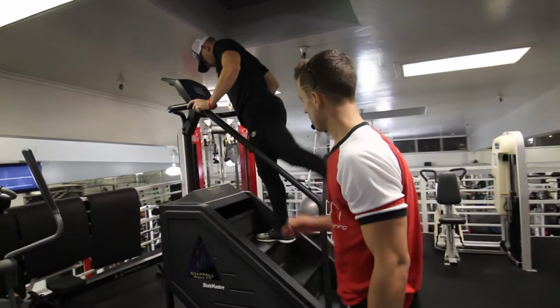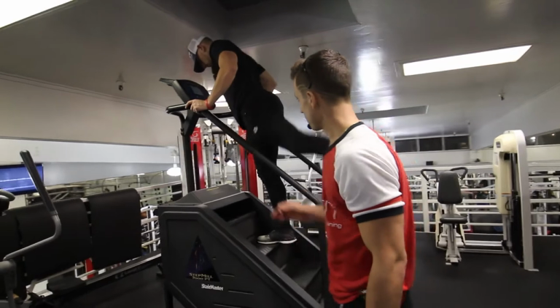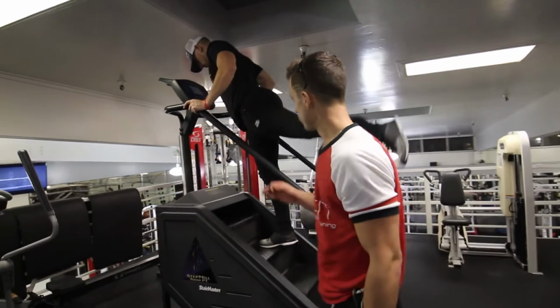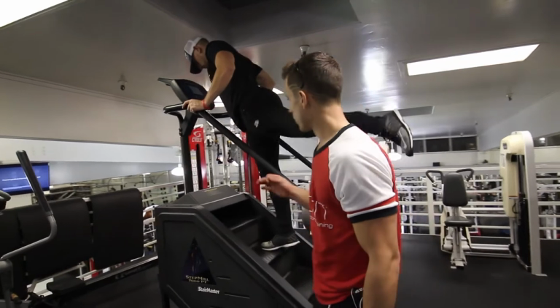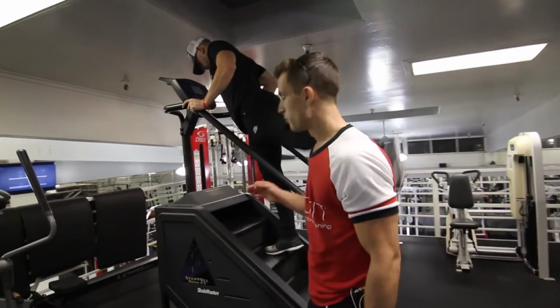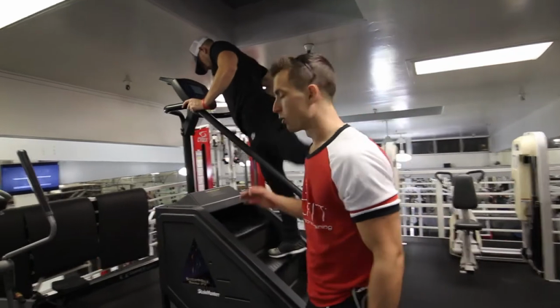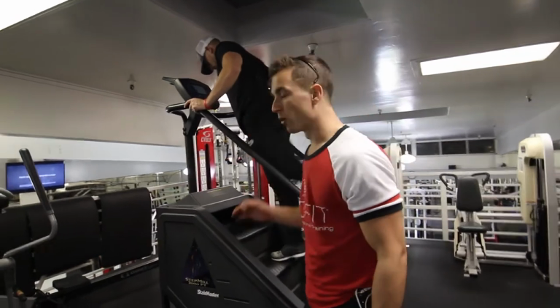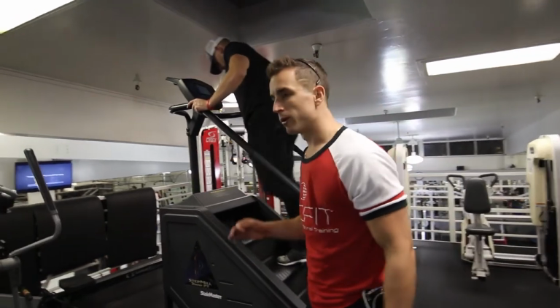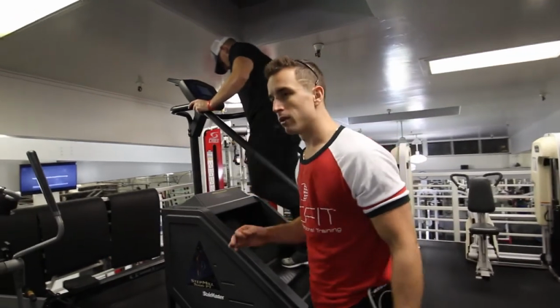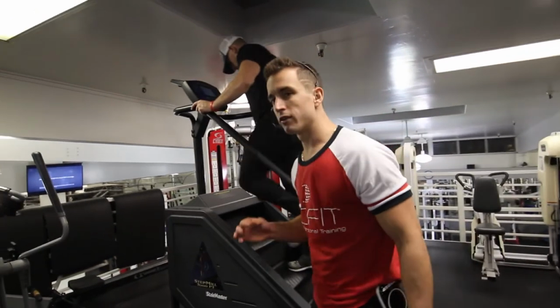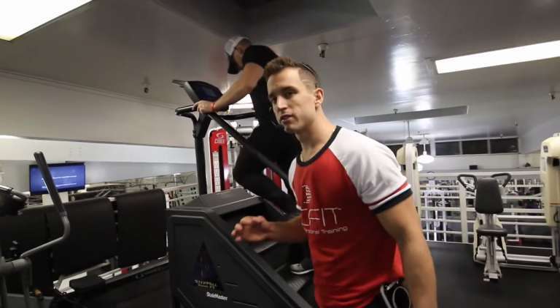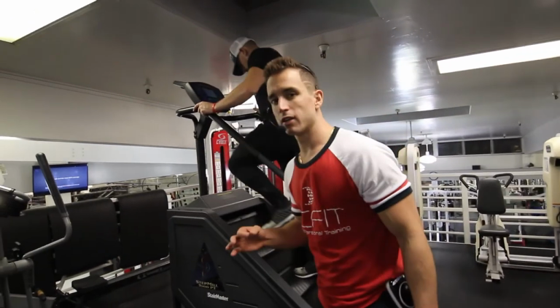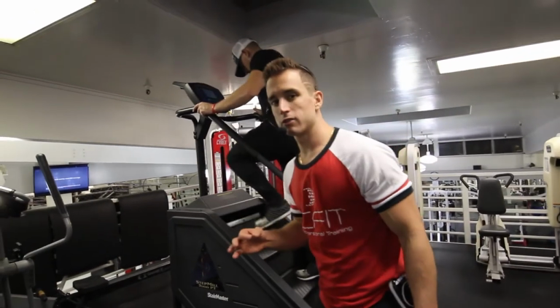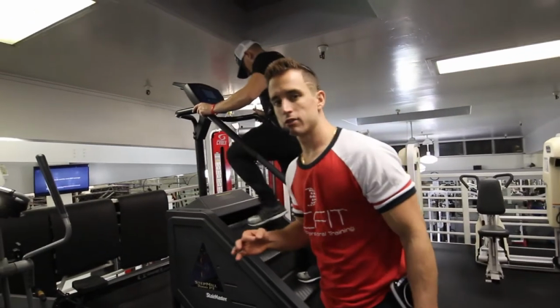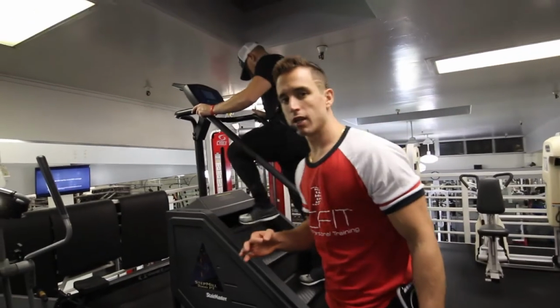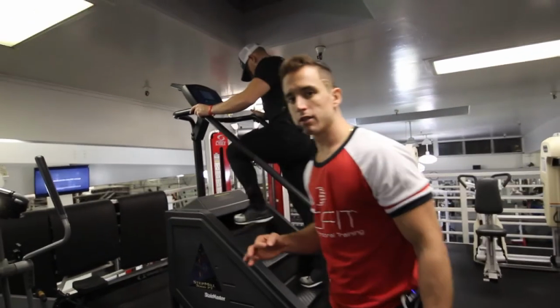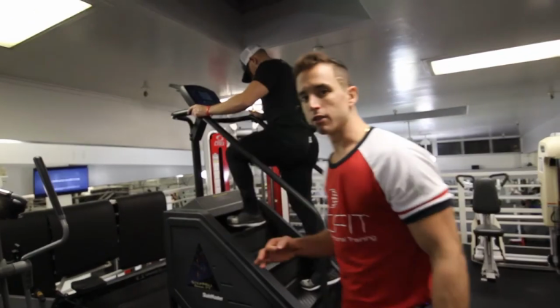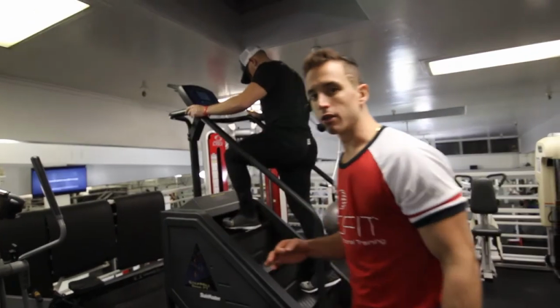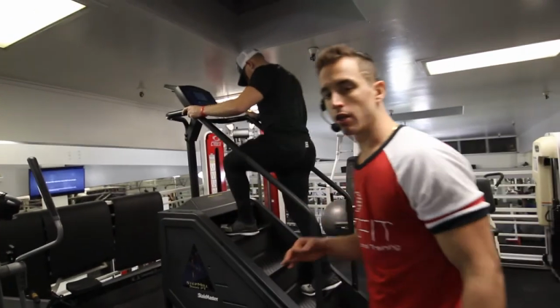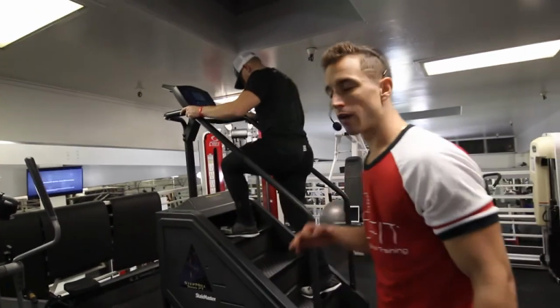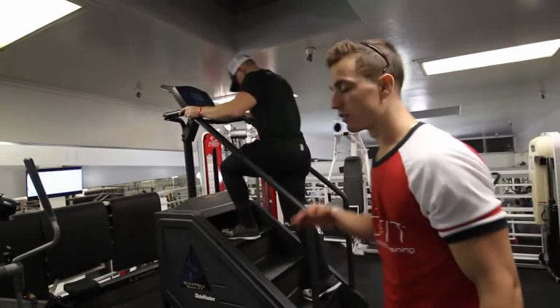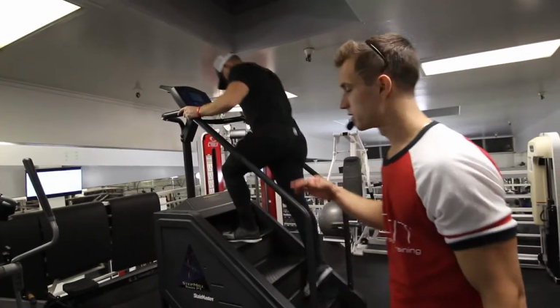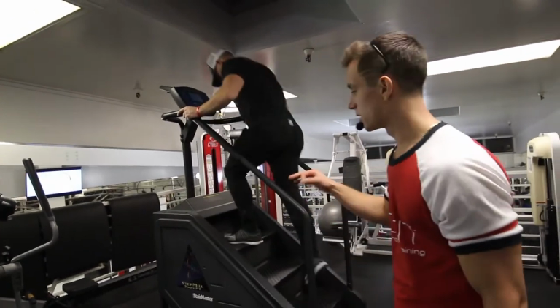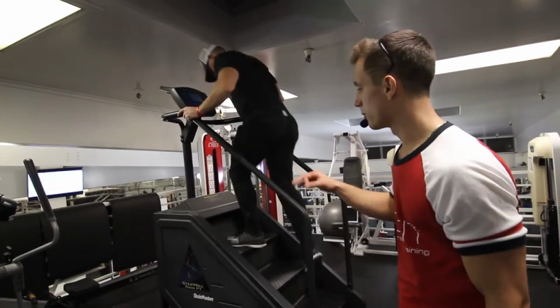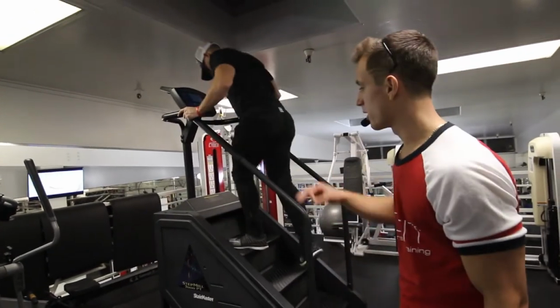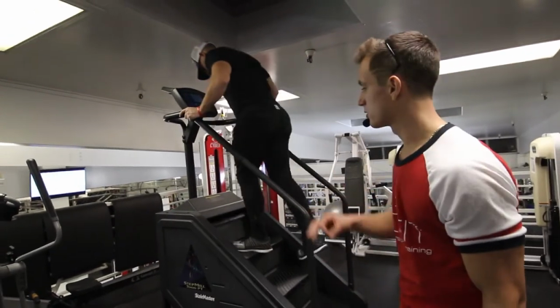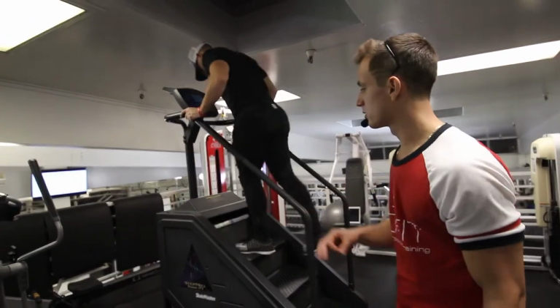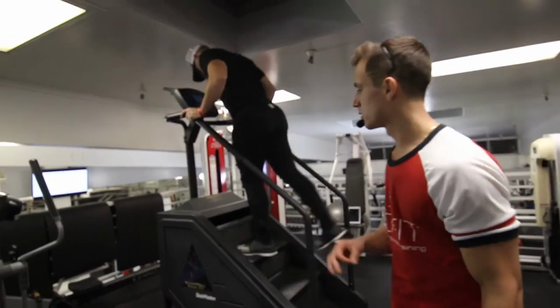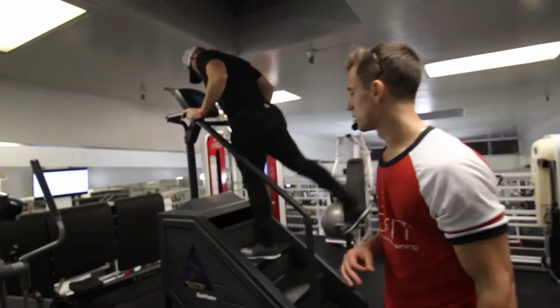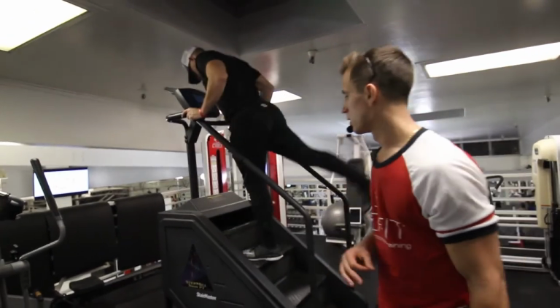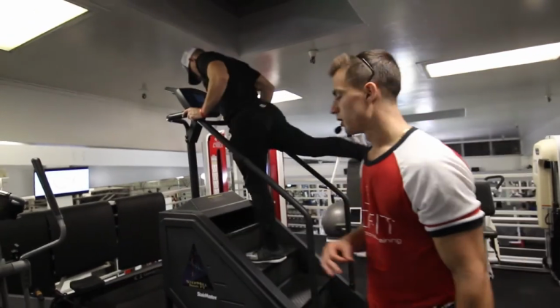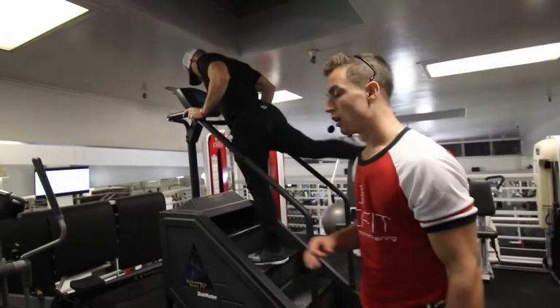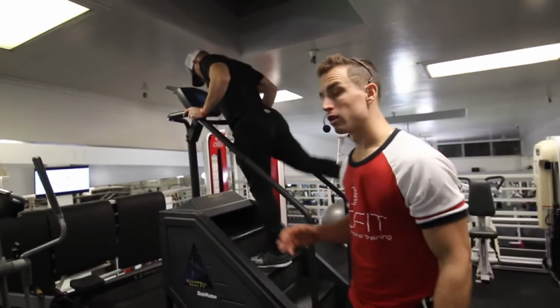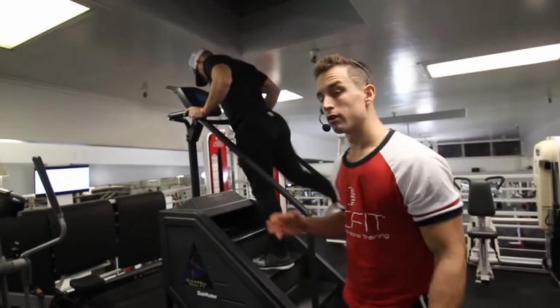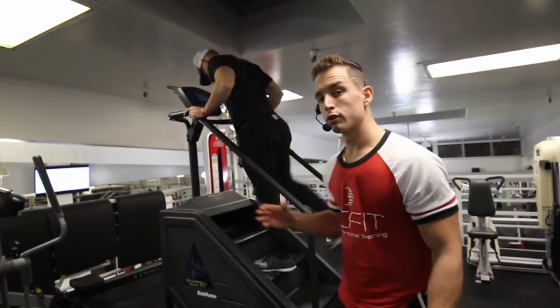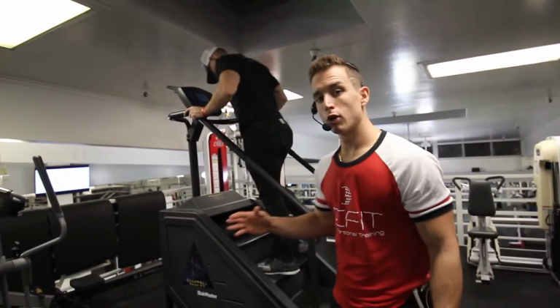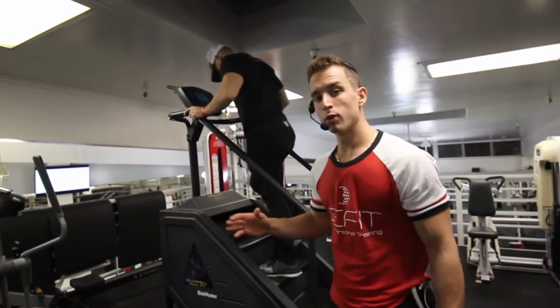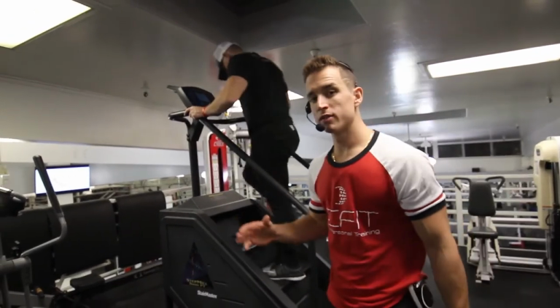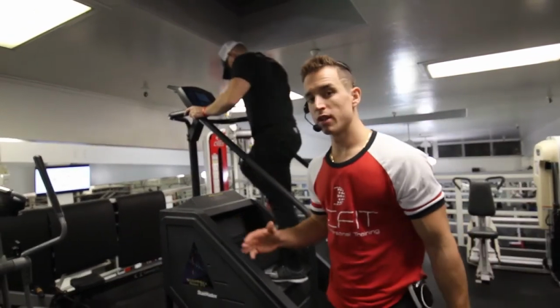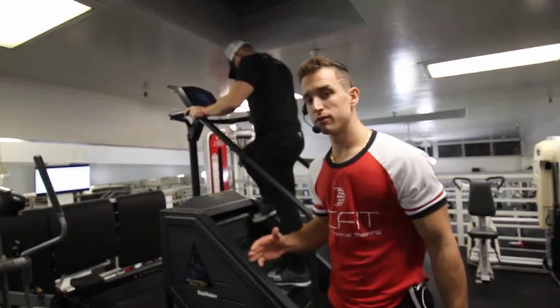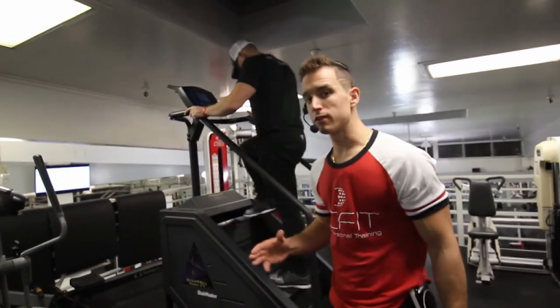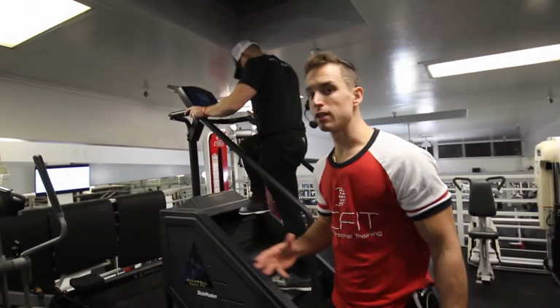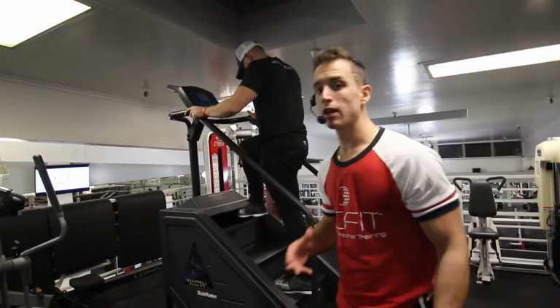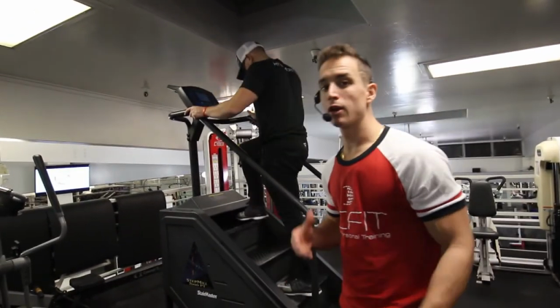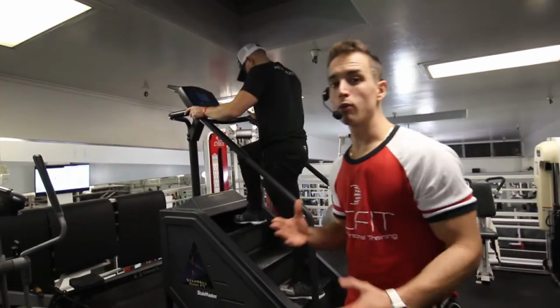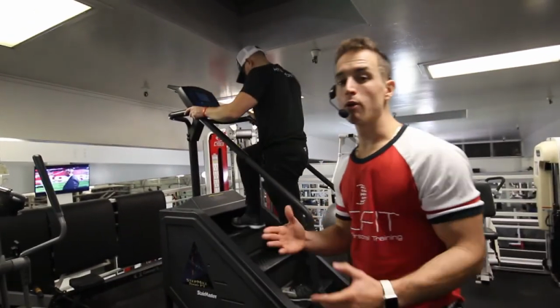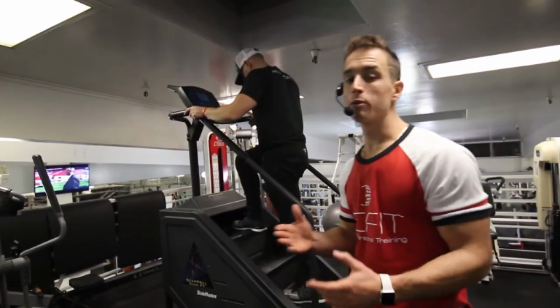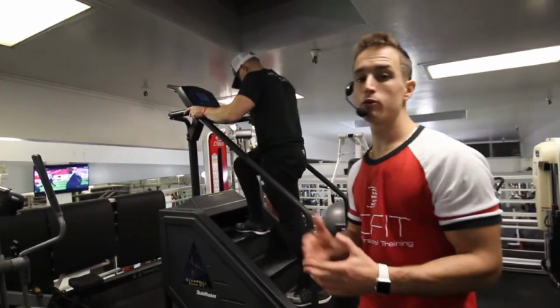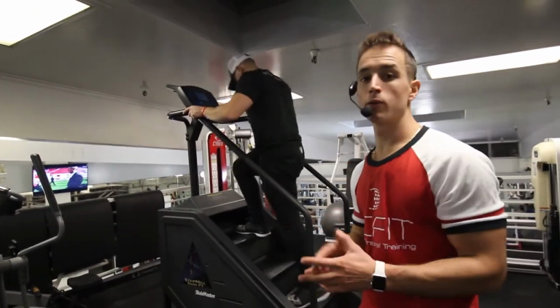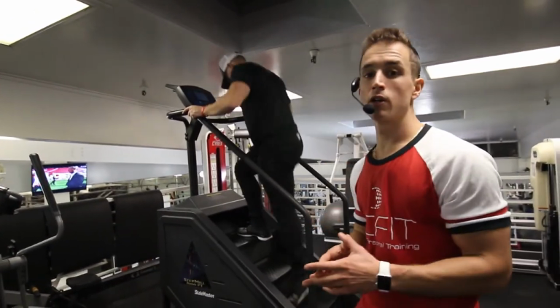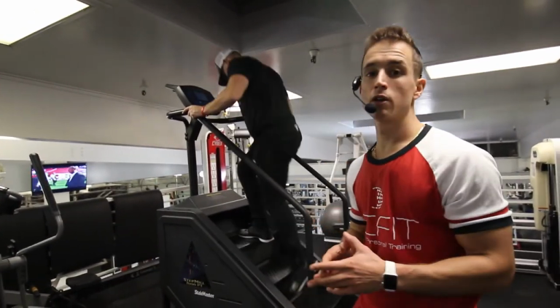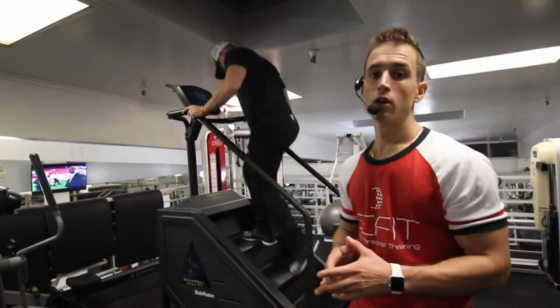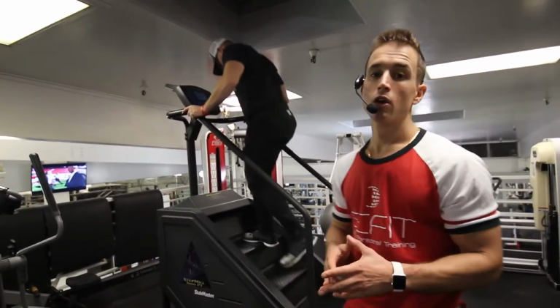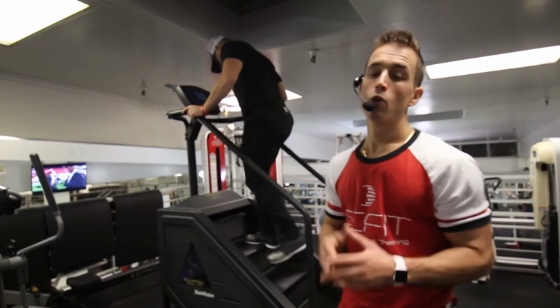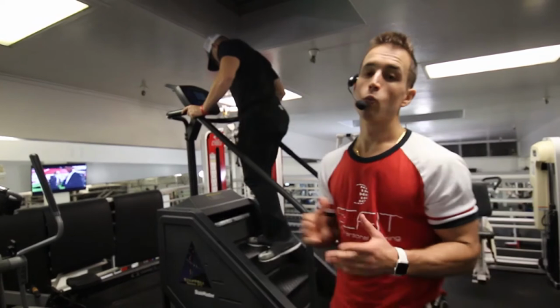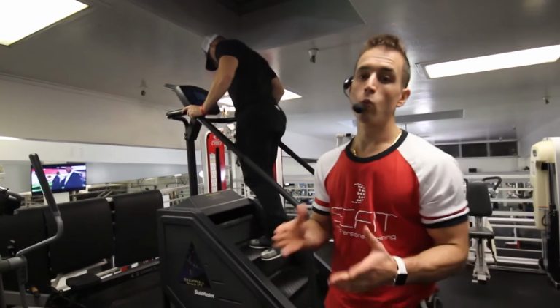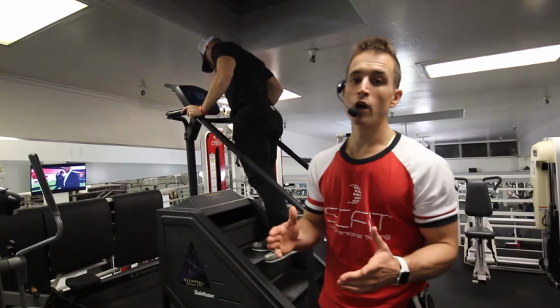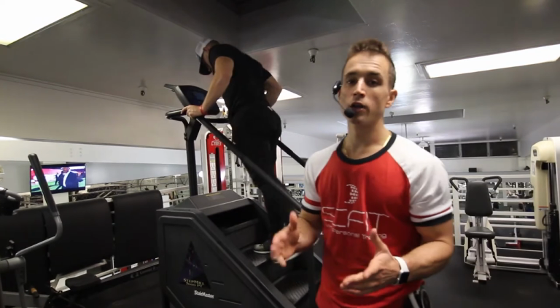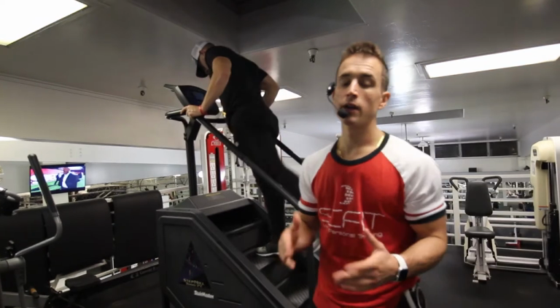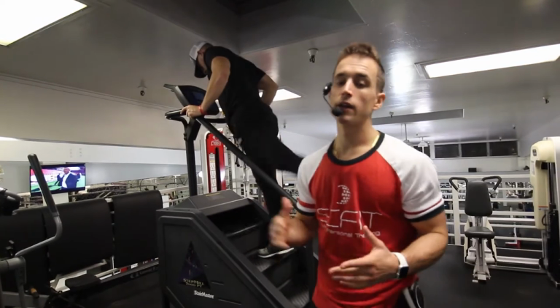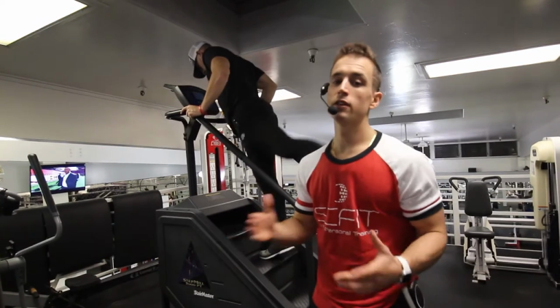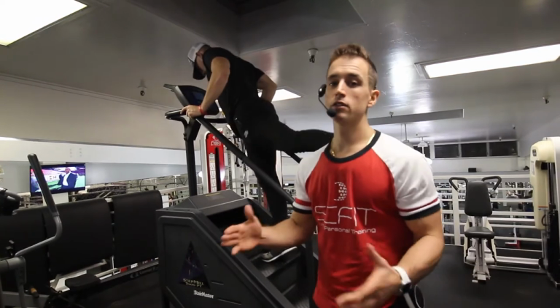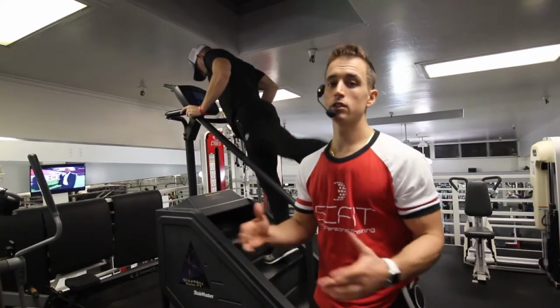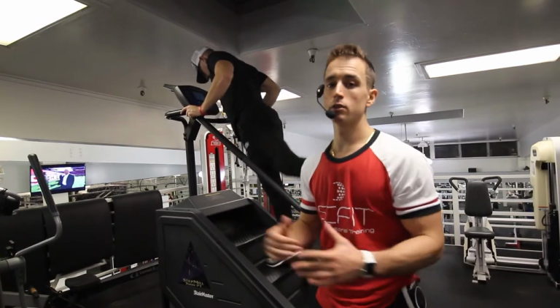Very important on this exercise: have the Stairmaster on a low intensity, anywhere between one and two.